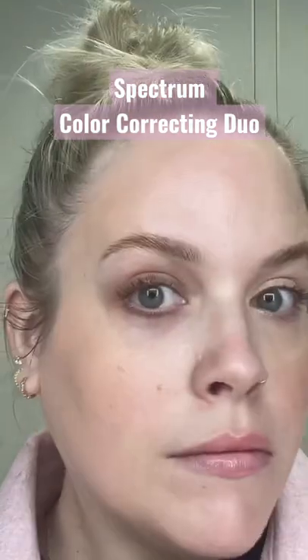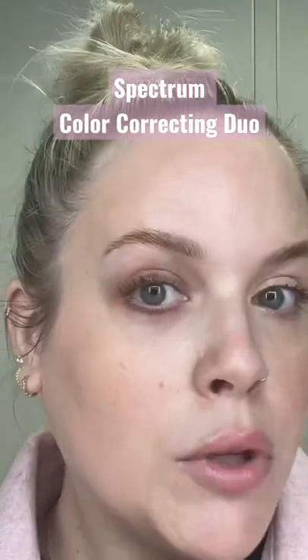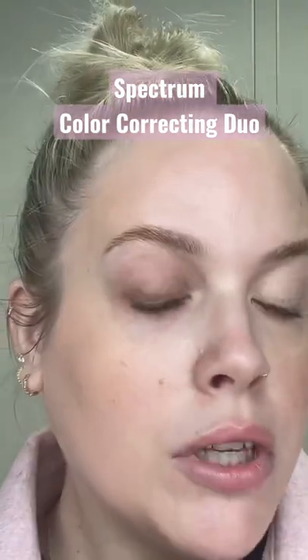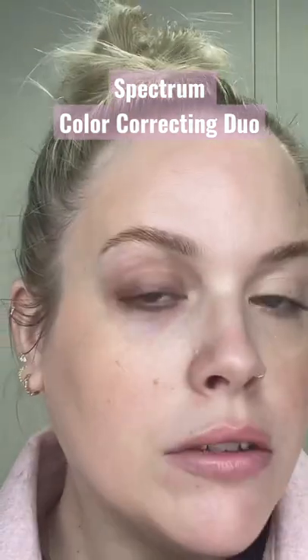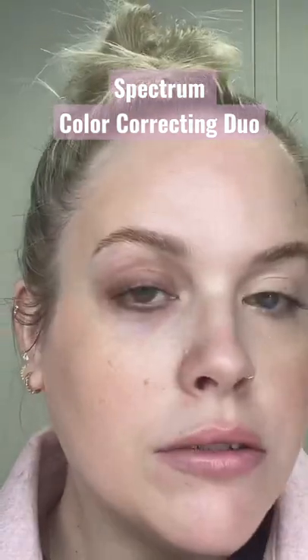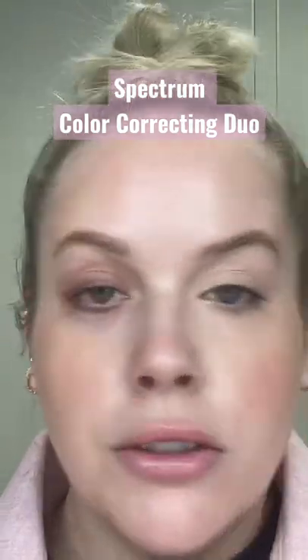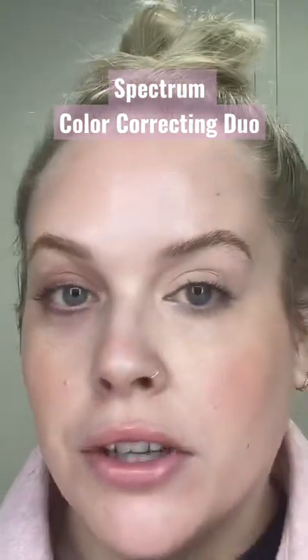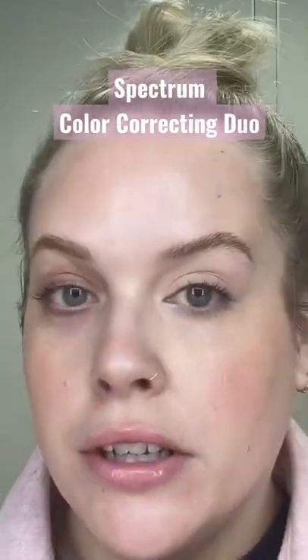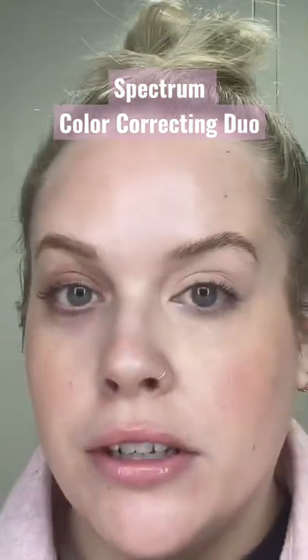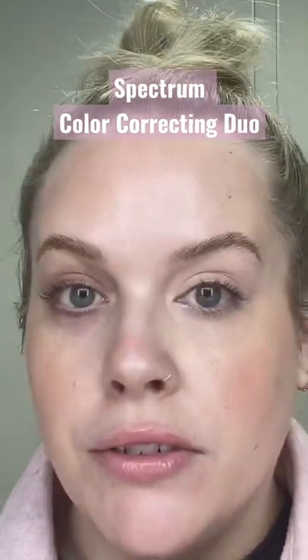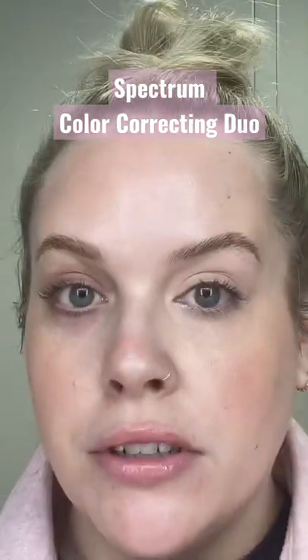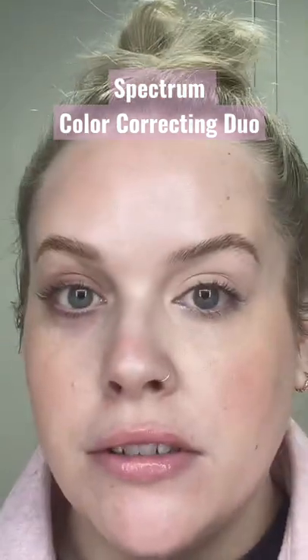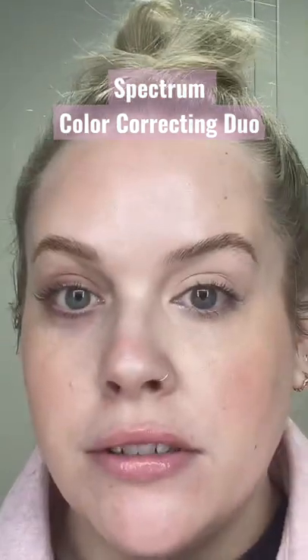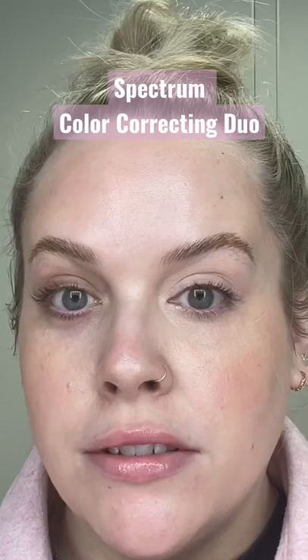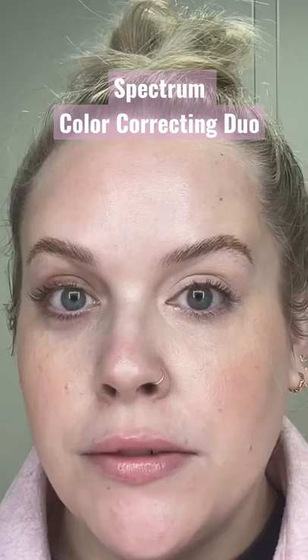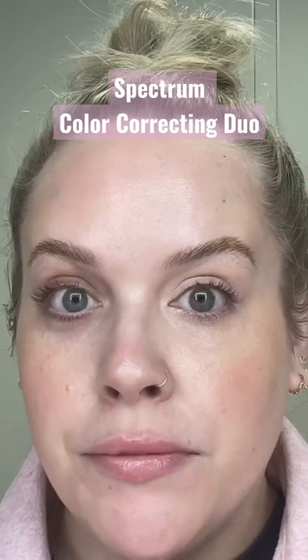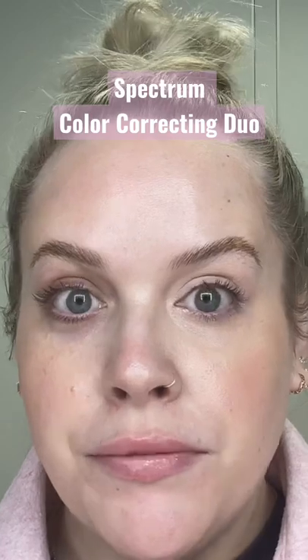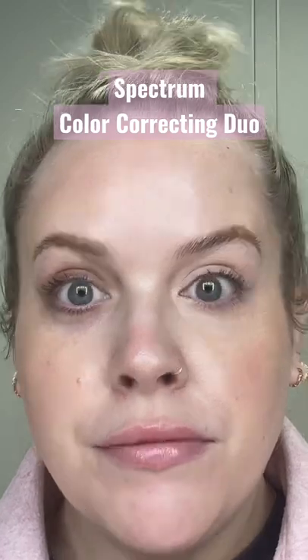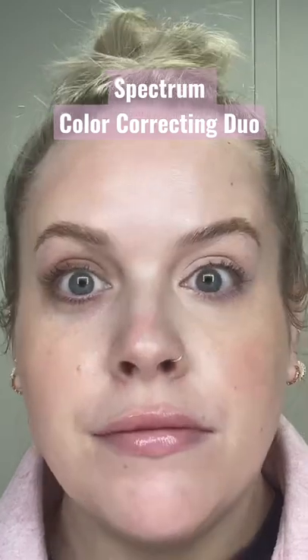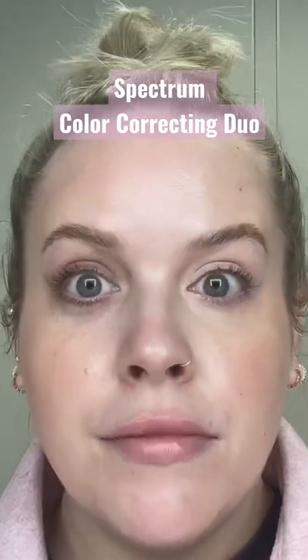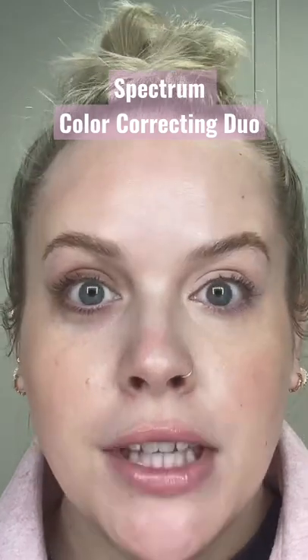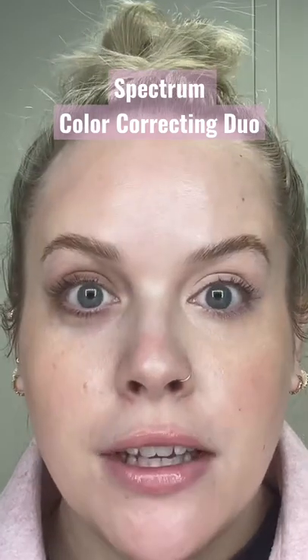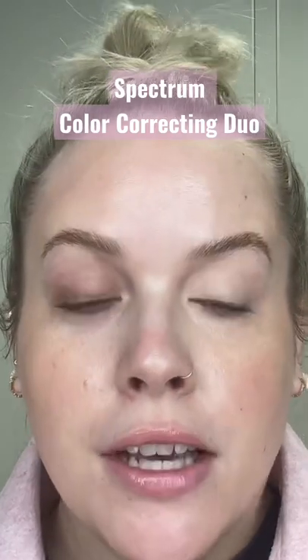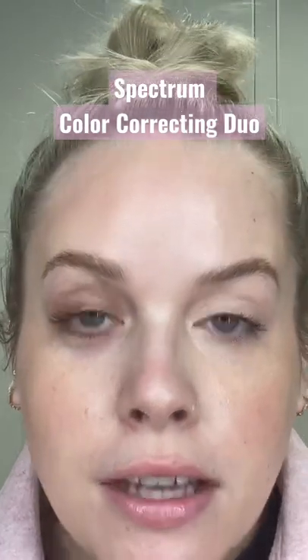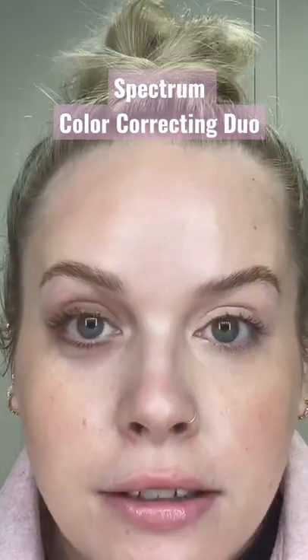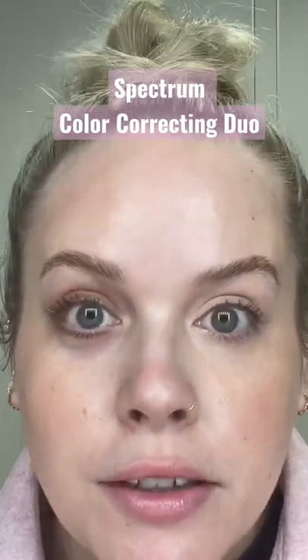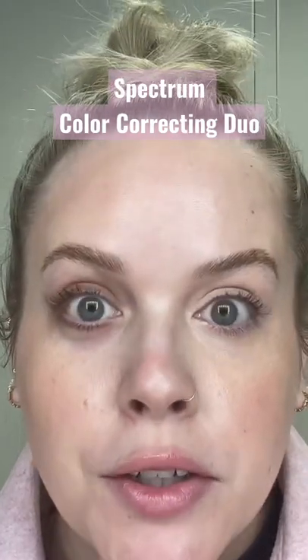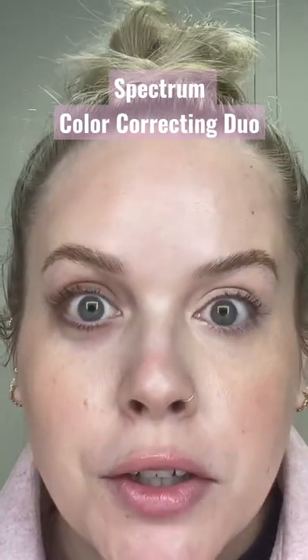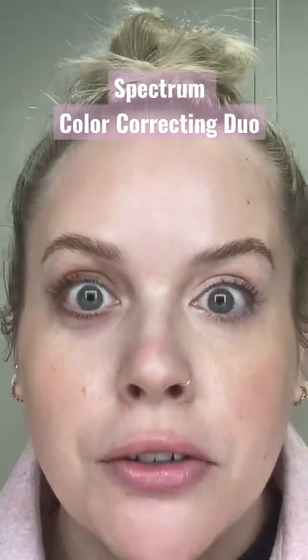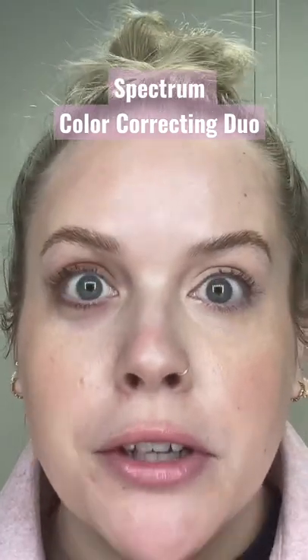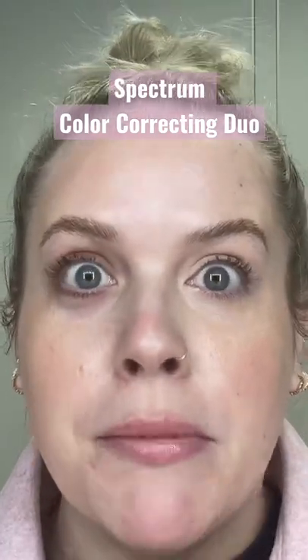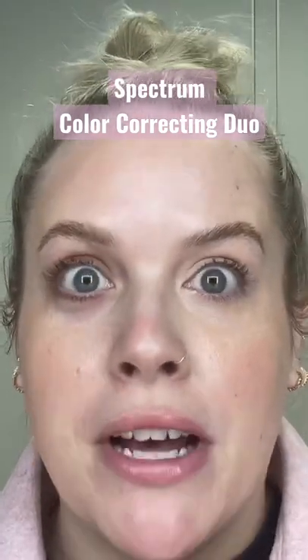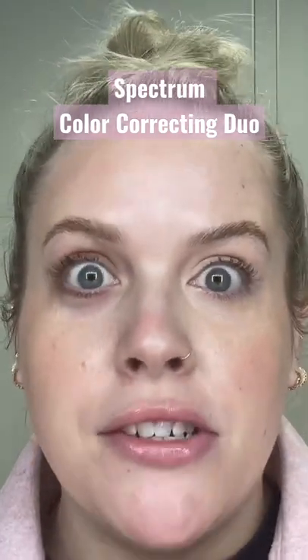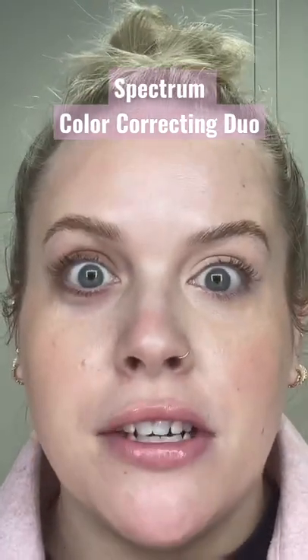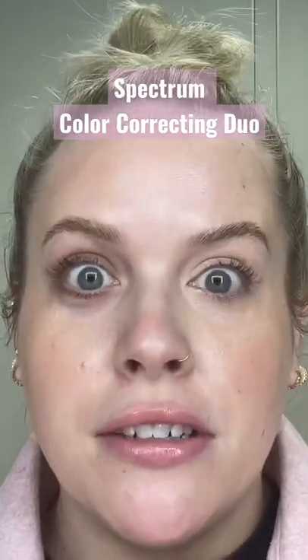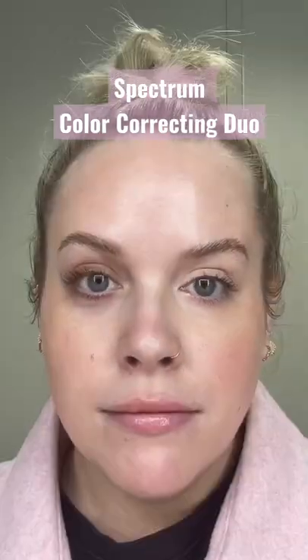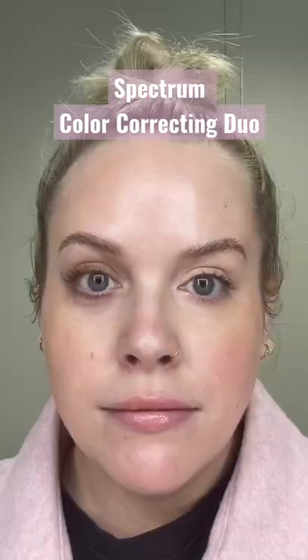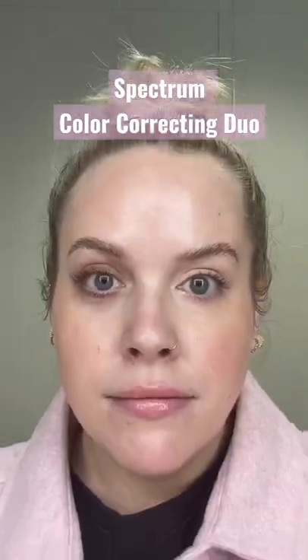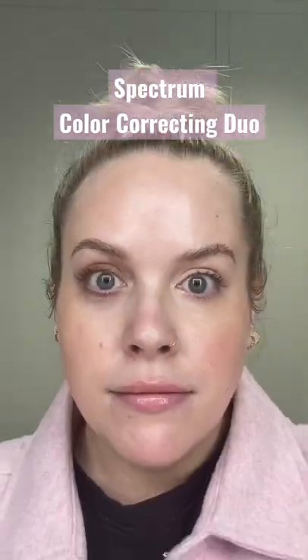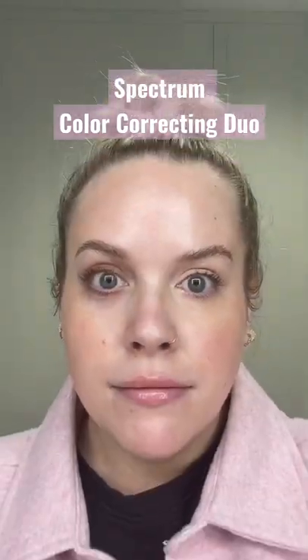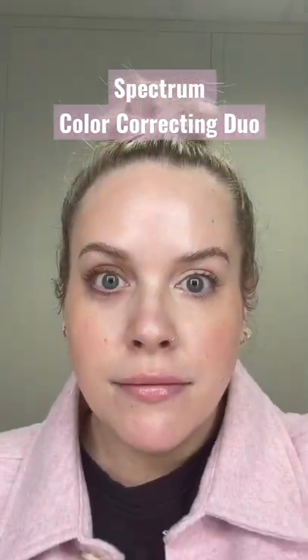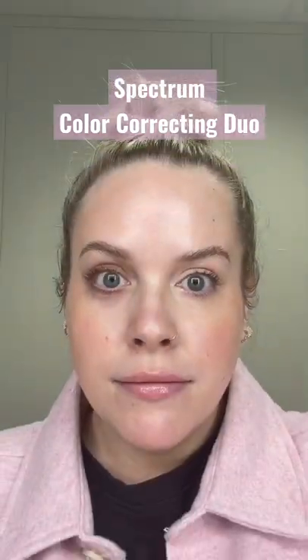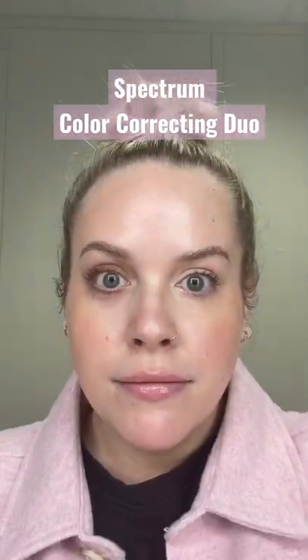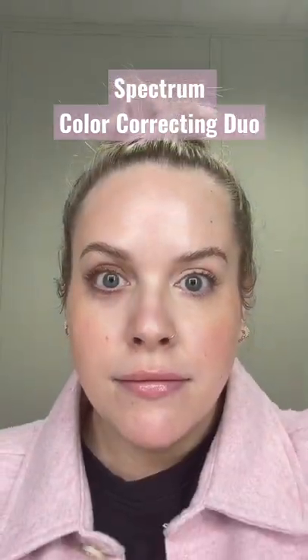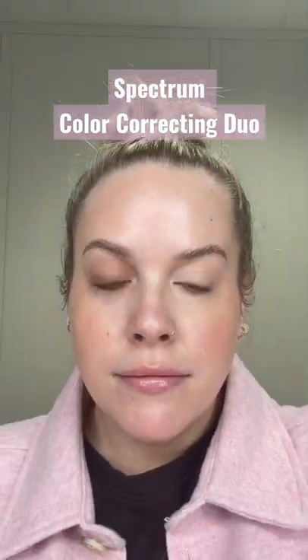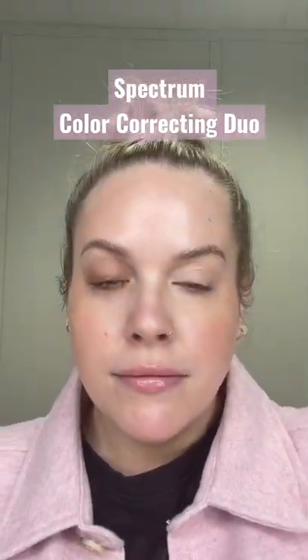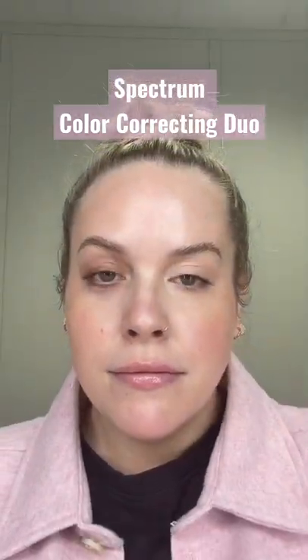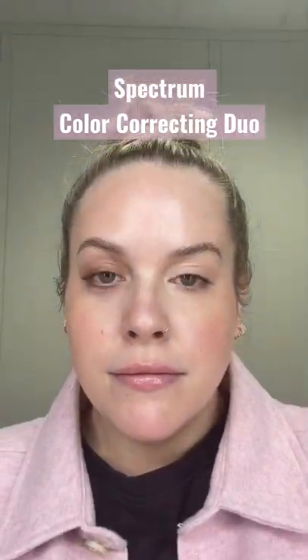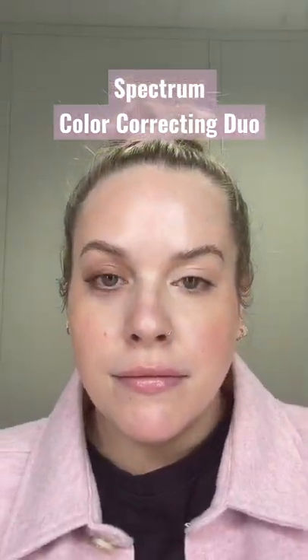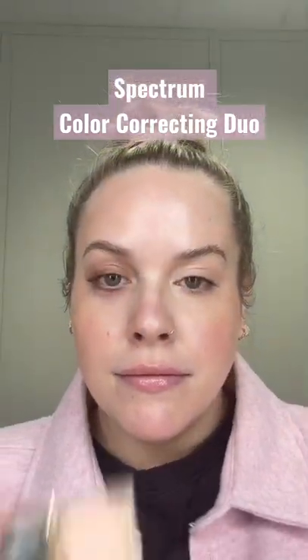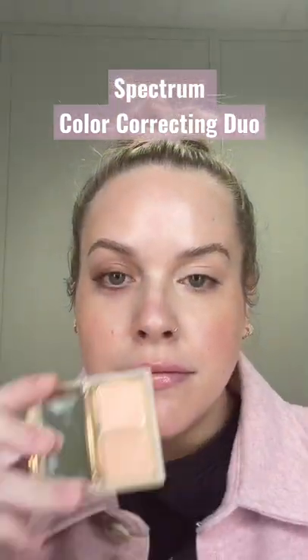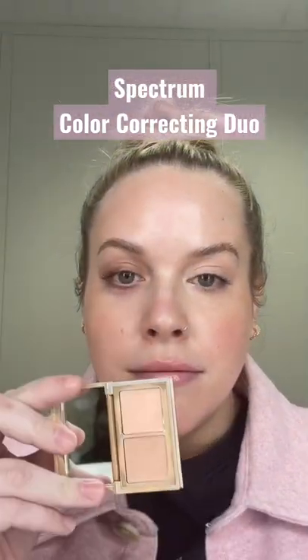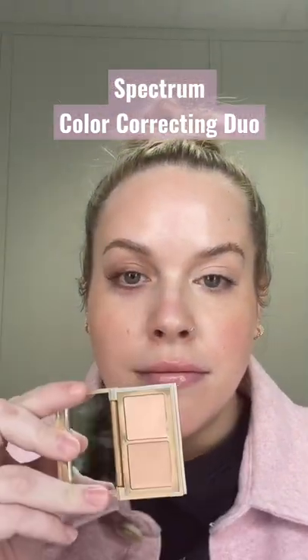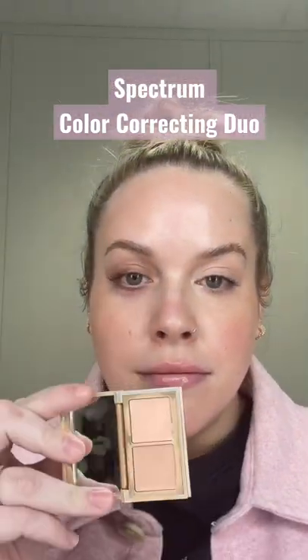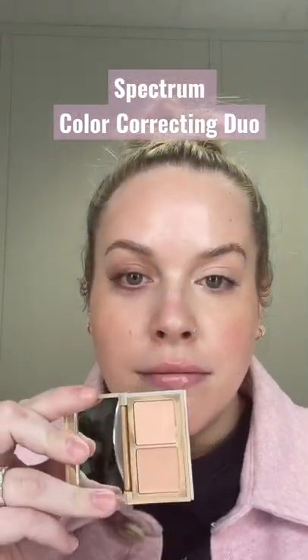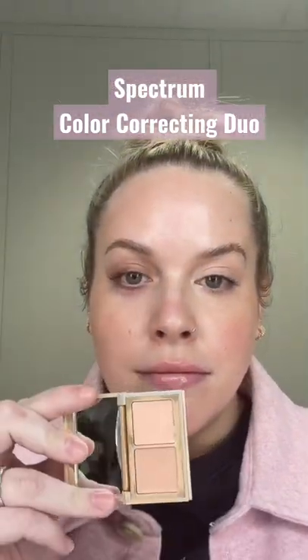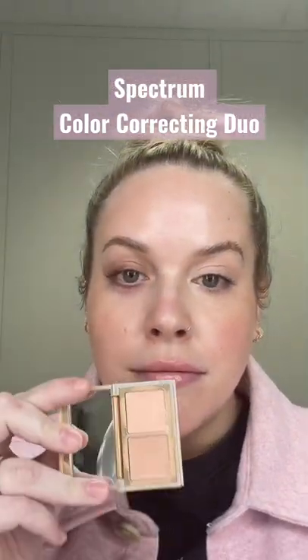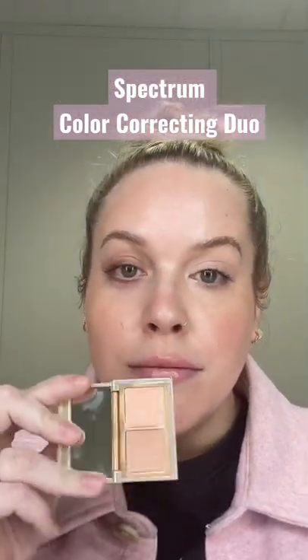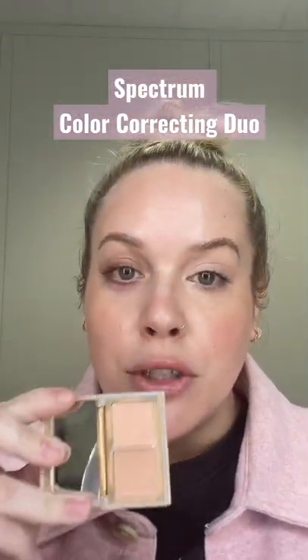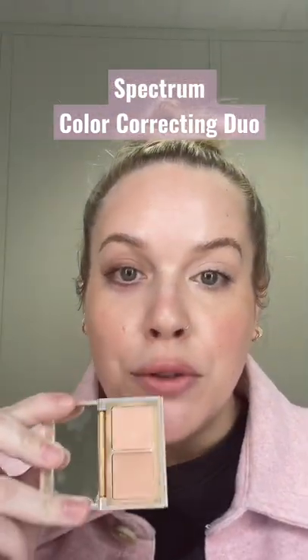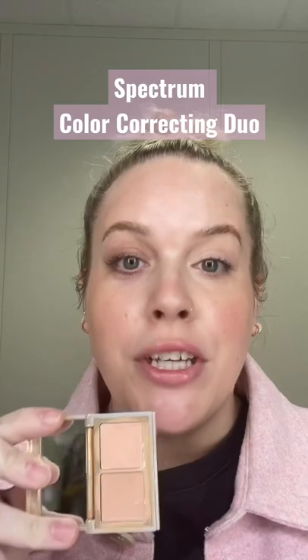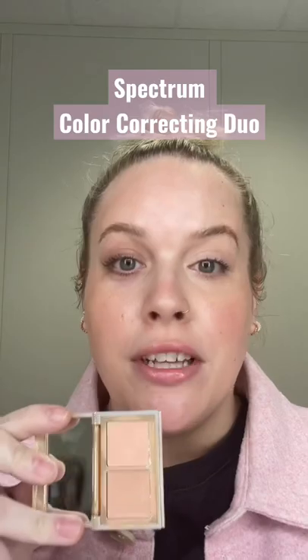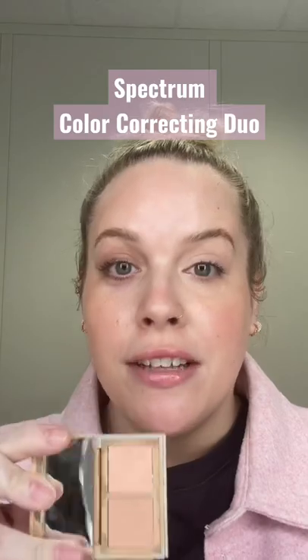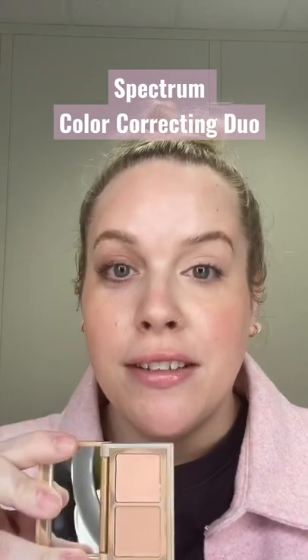Look at the difference — it's literally magic. You need this.